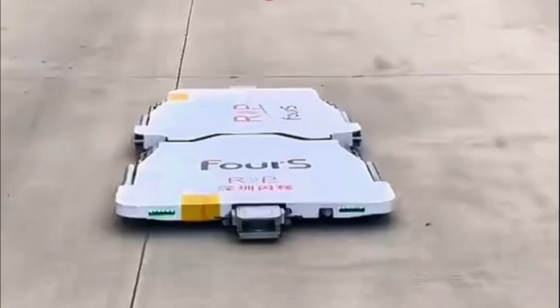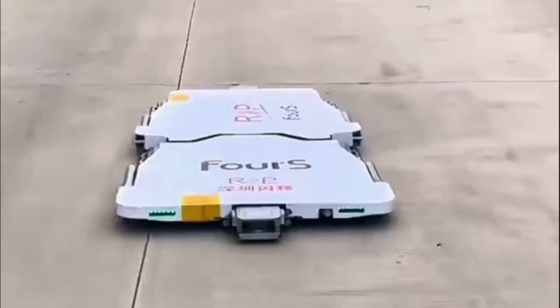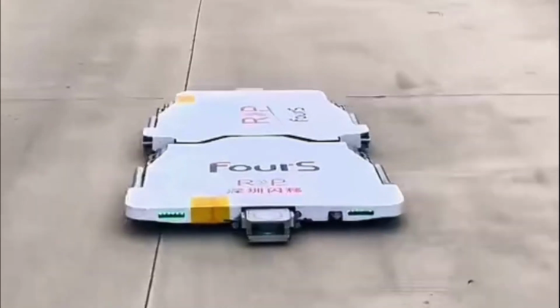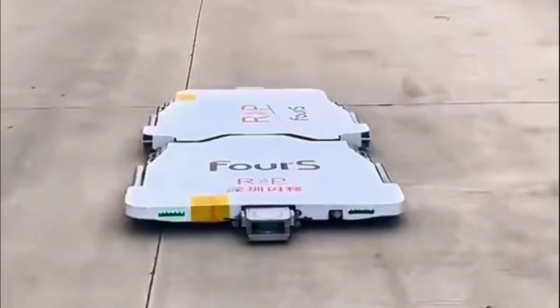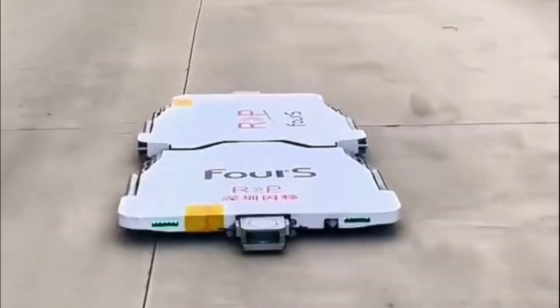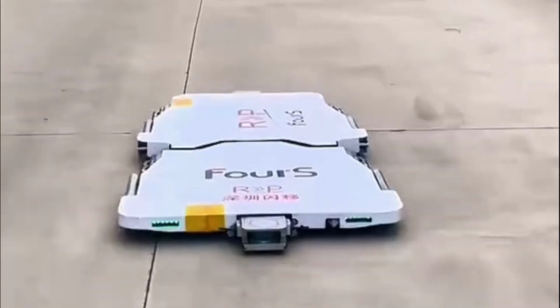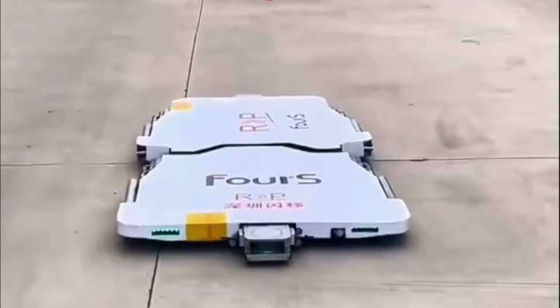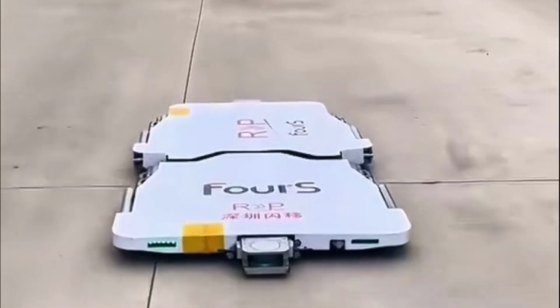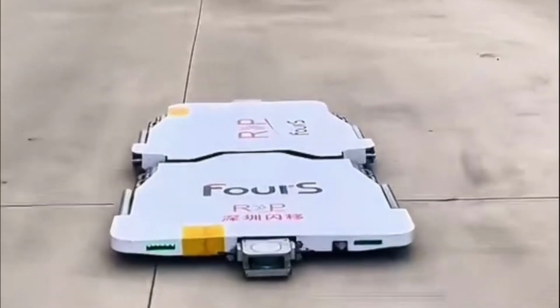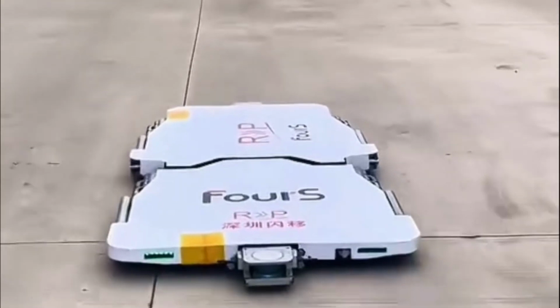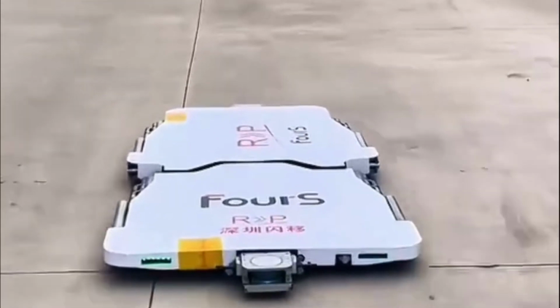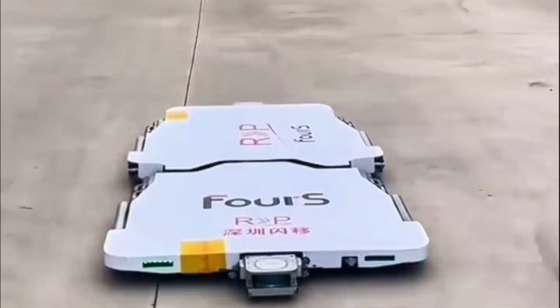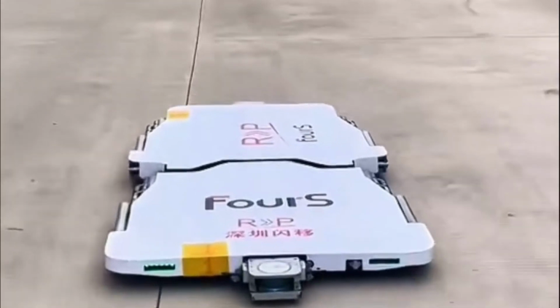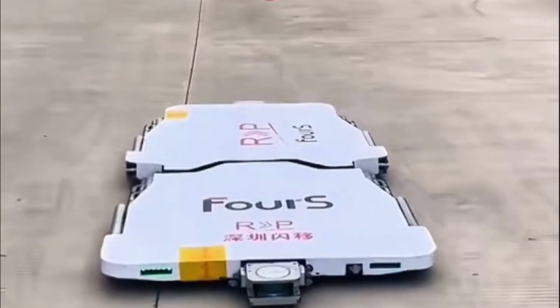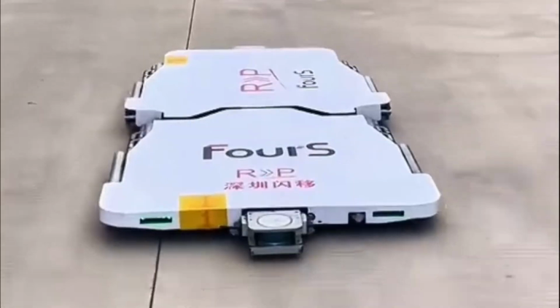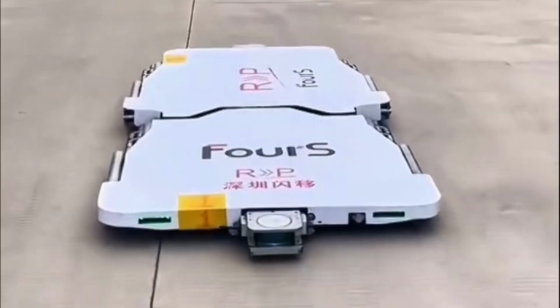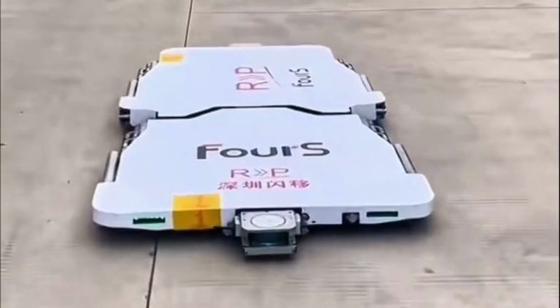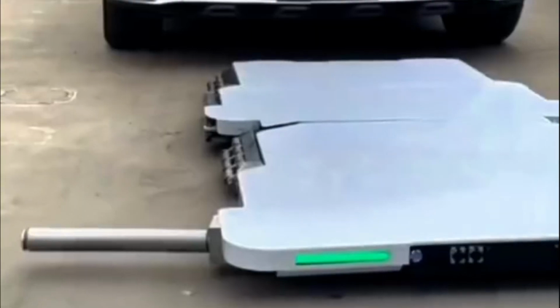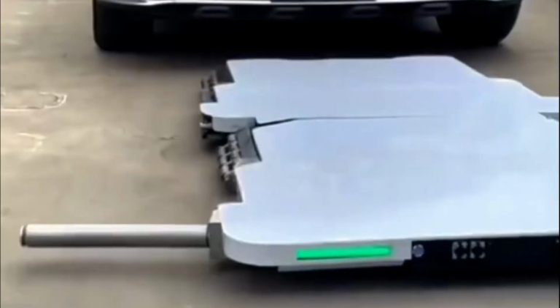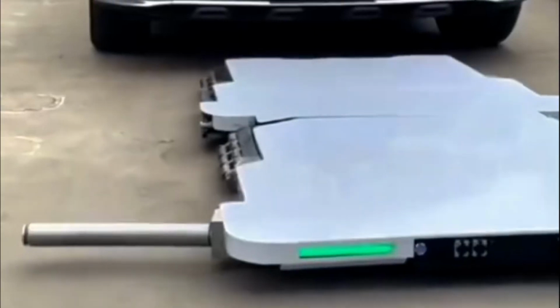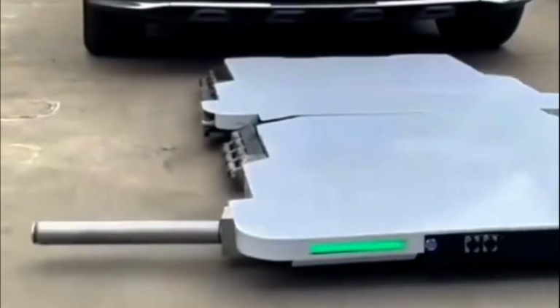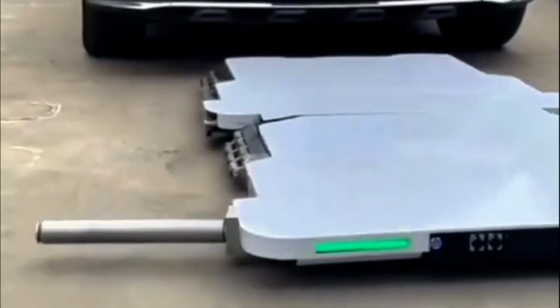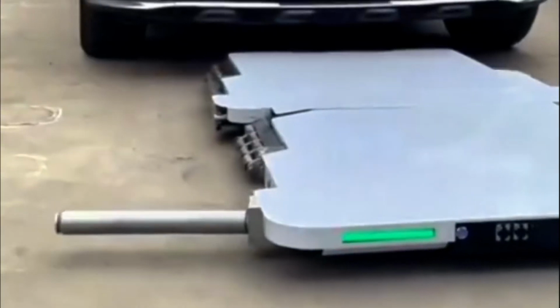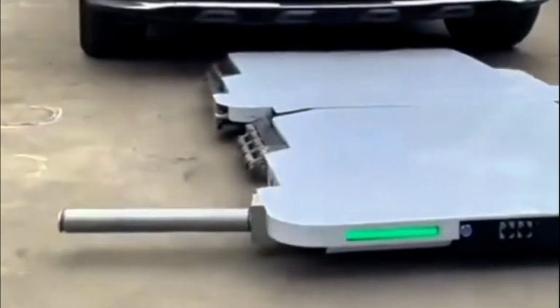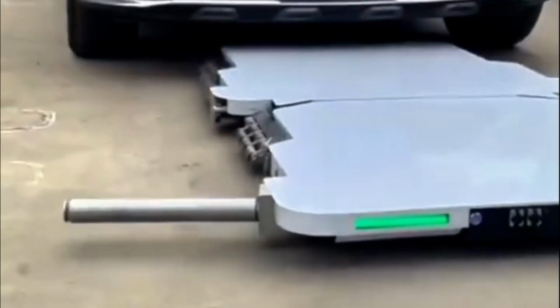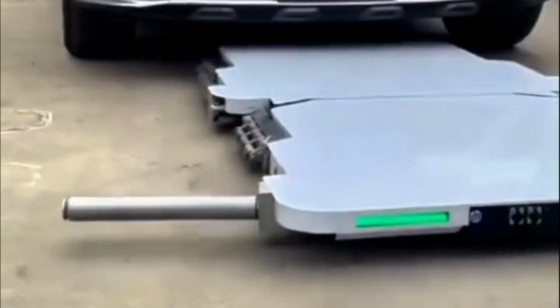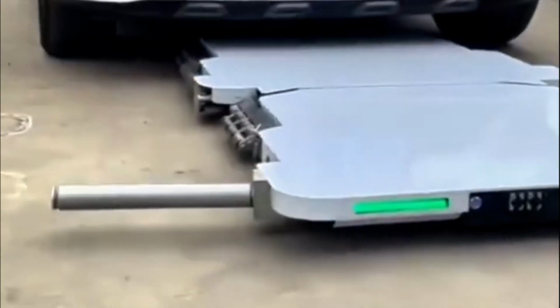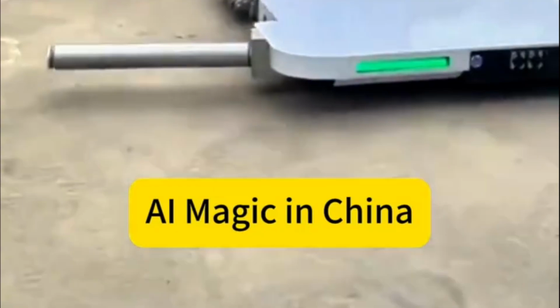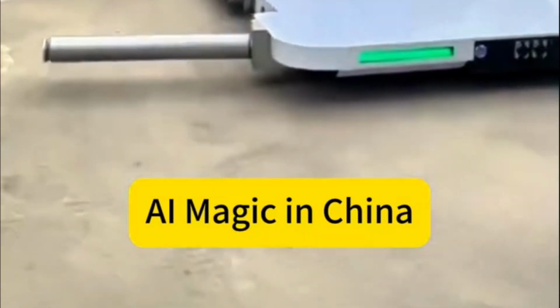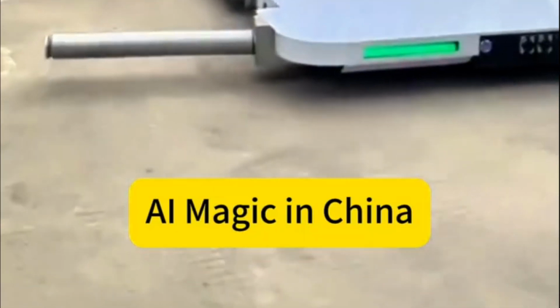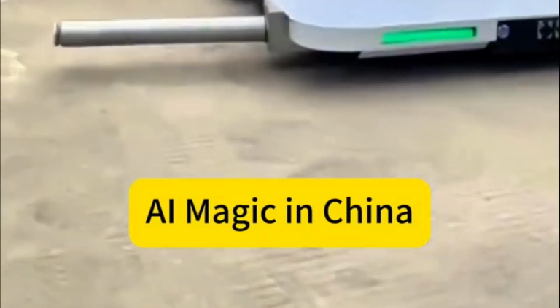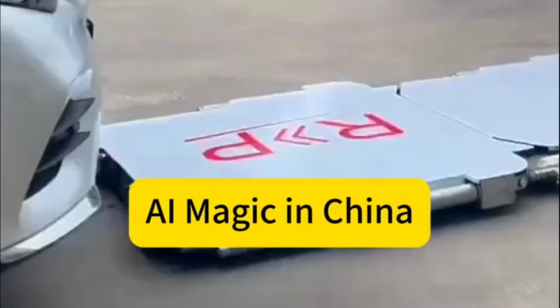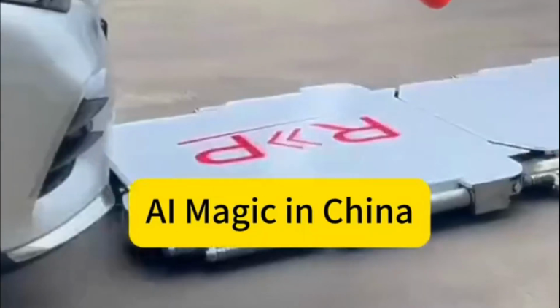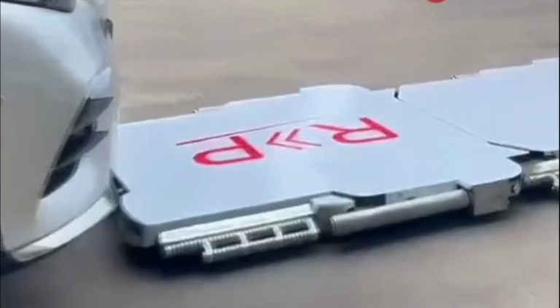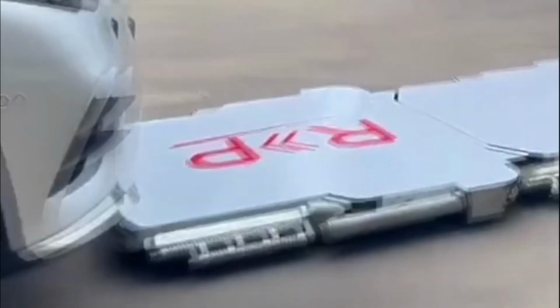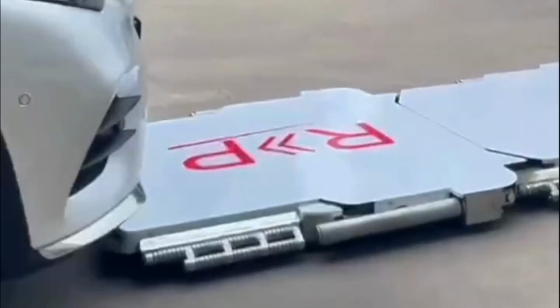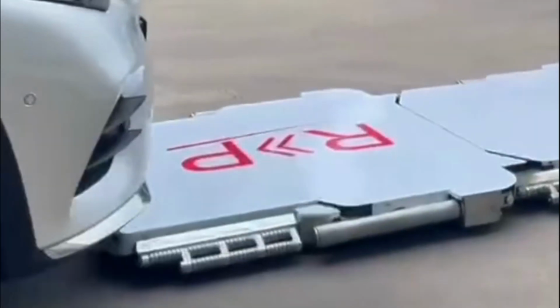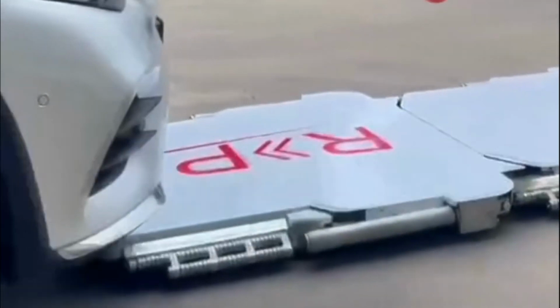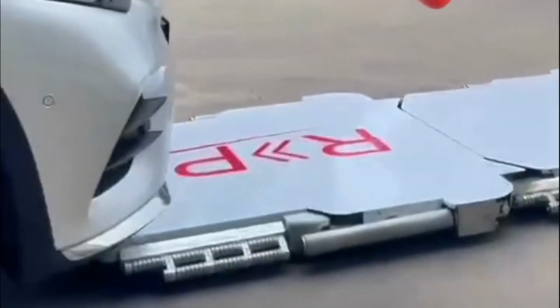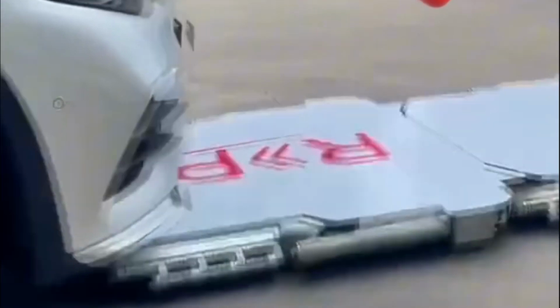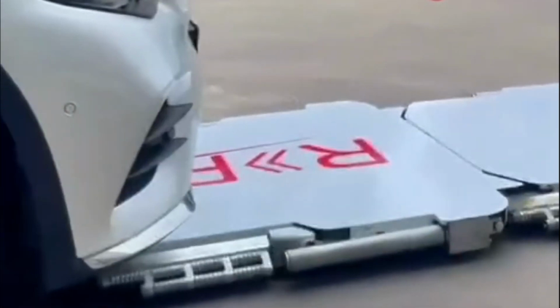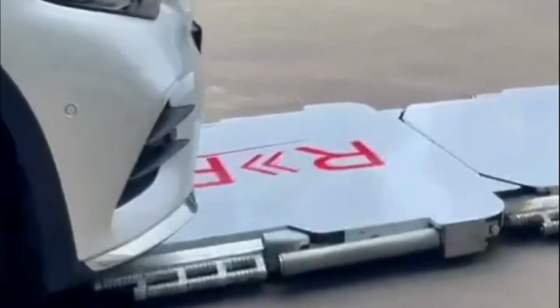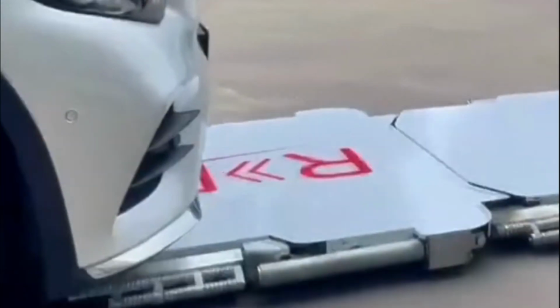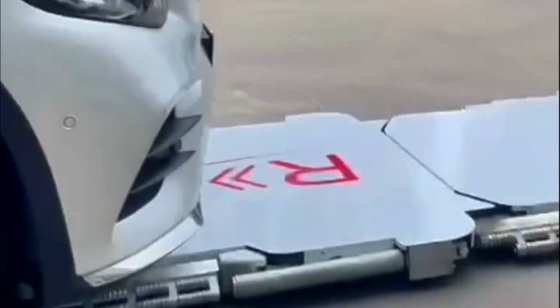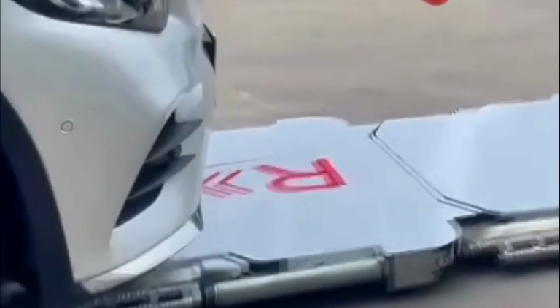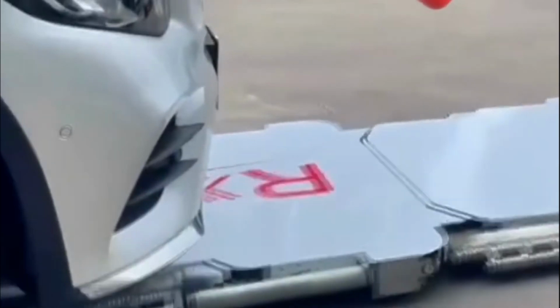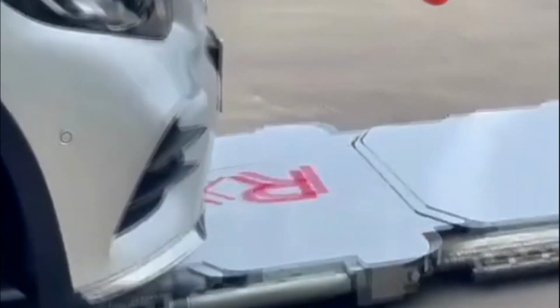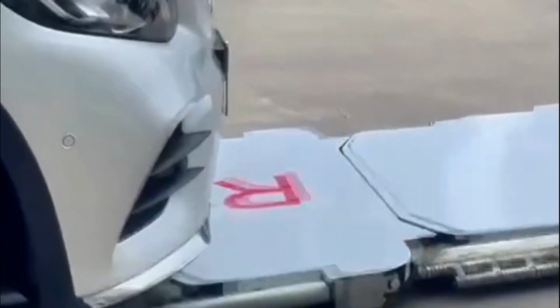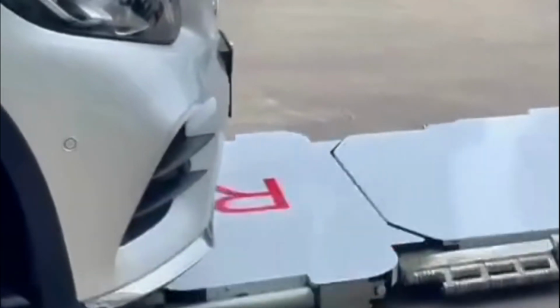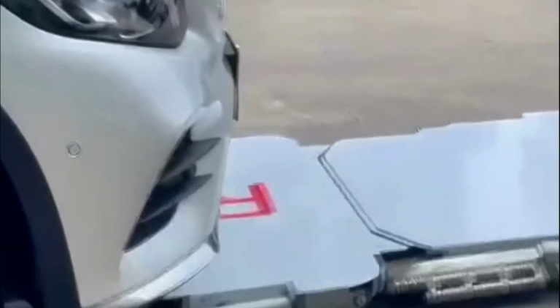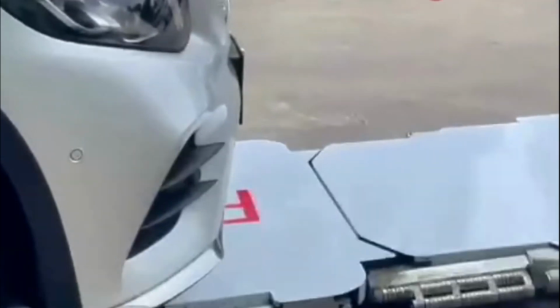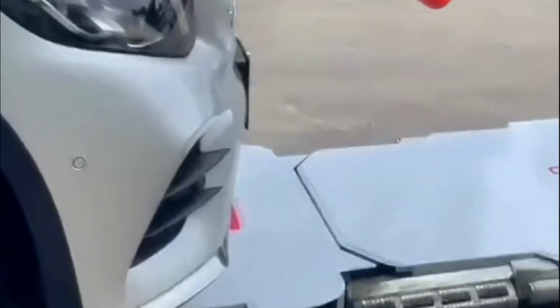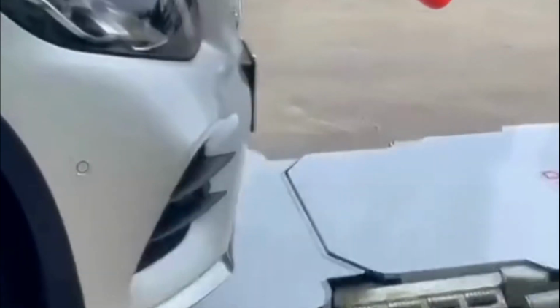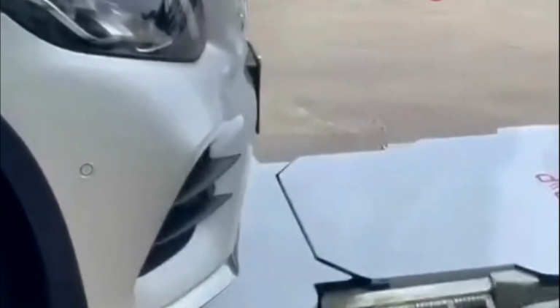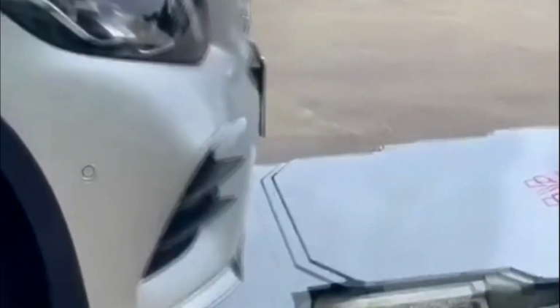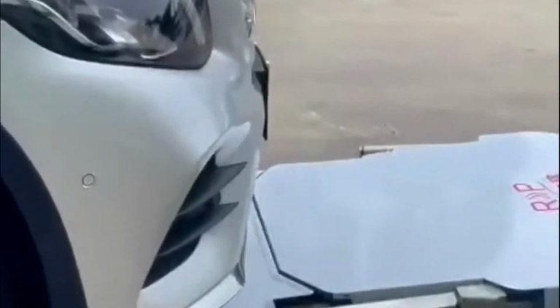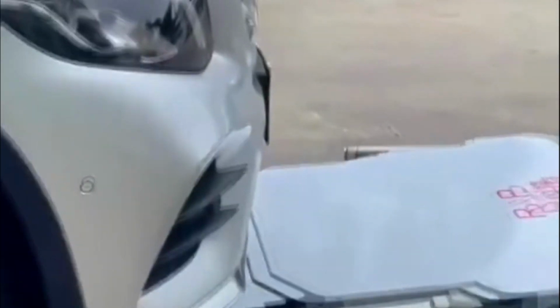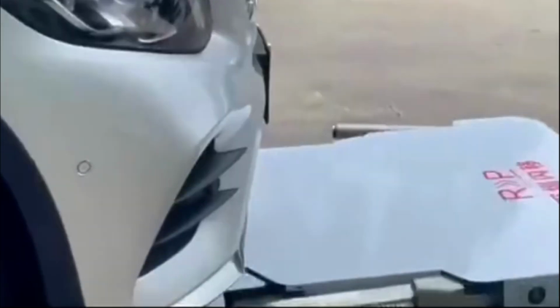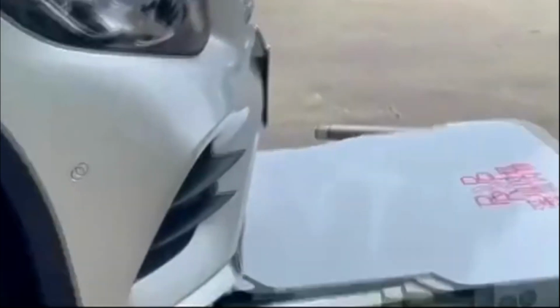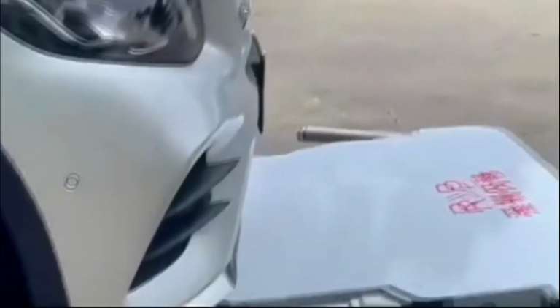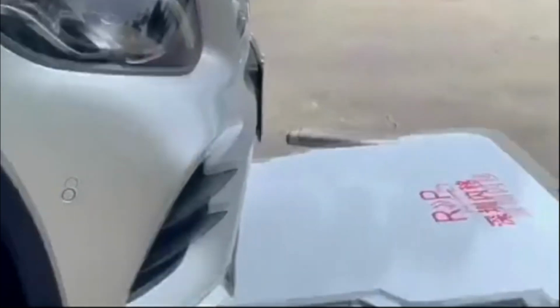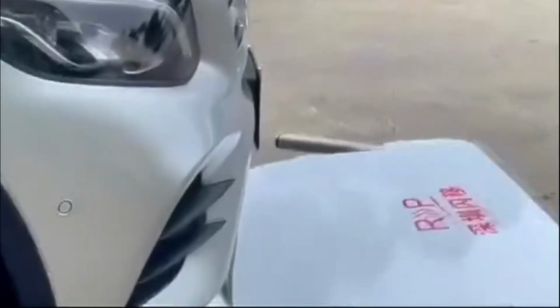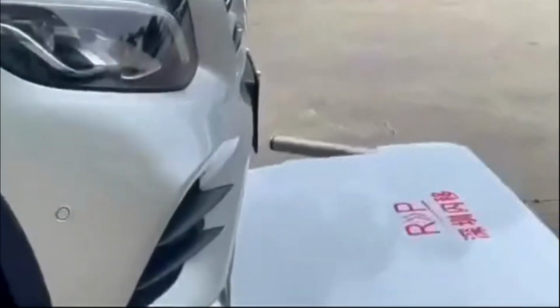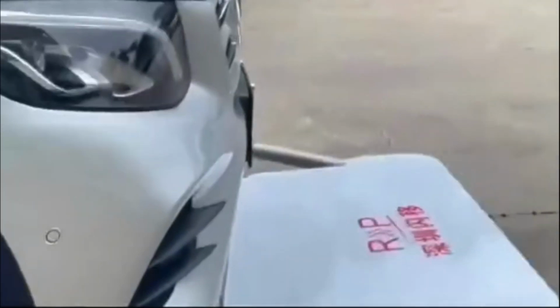Hi guys, welcome back to my YouTube channel. Today, let's talk about the AI-integrated automatic parking robot in China.